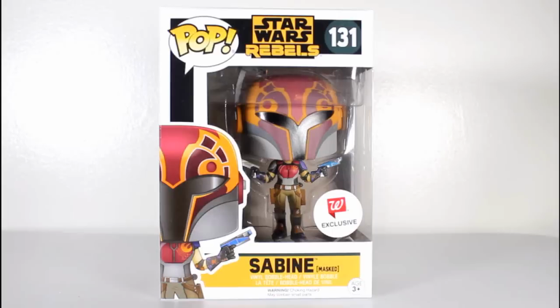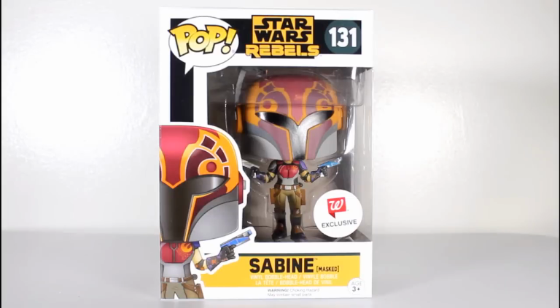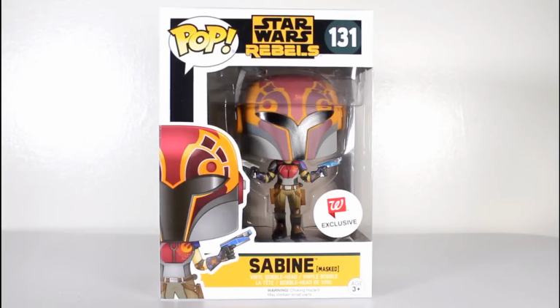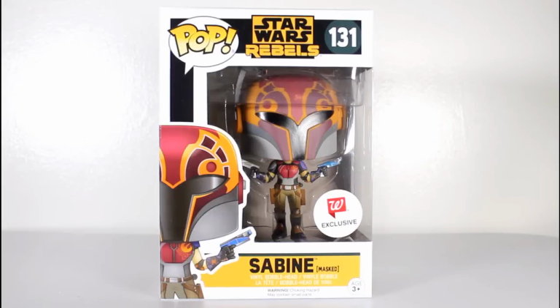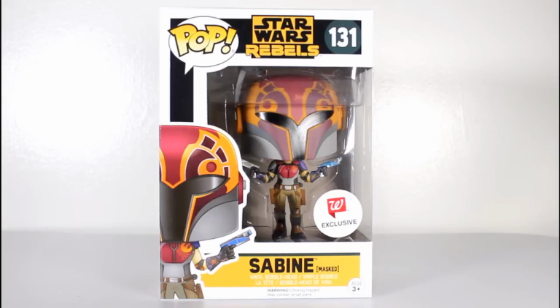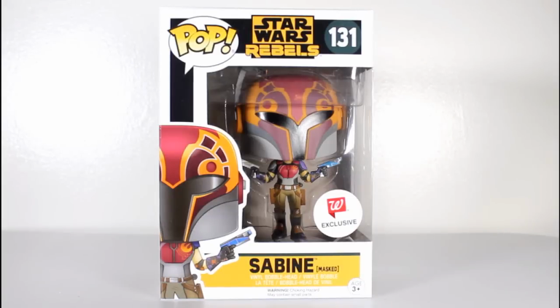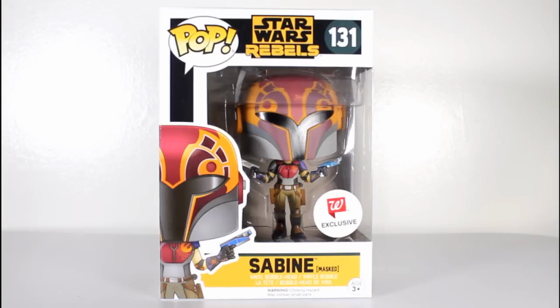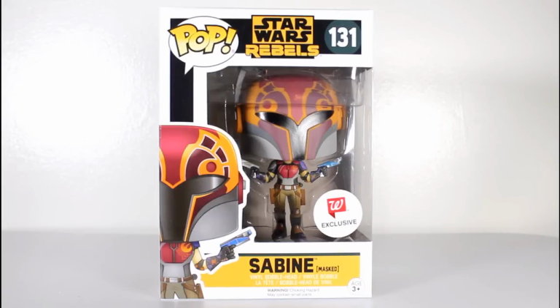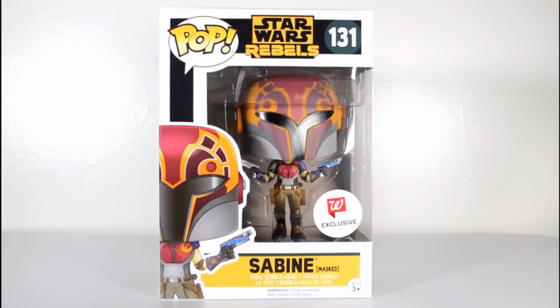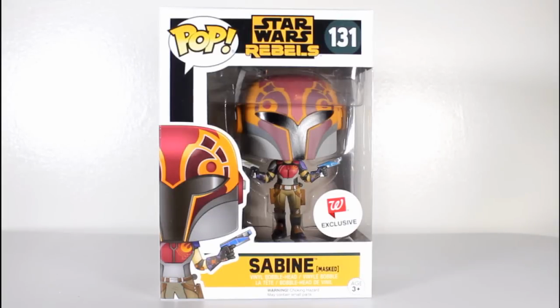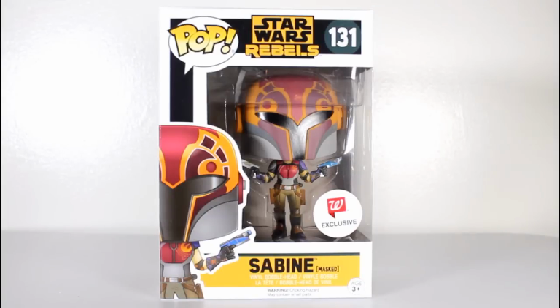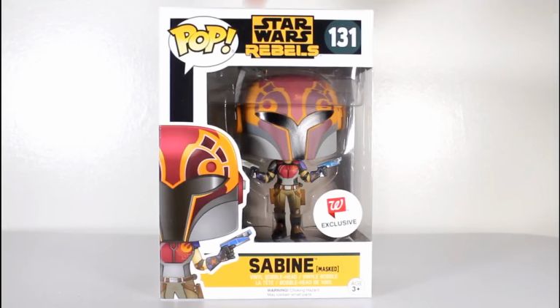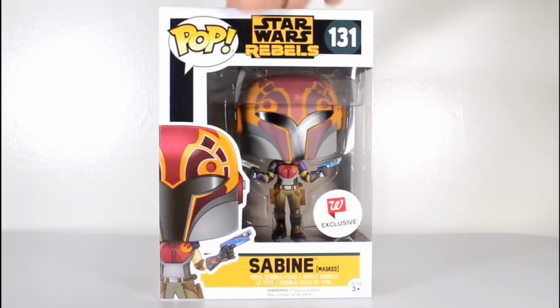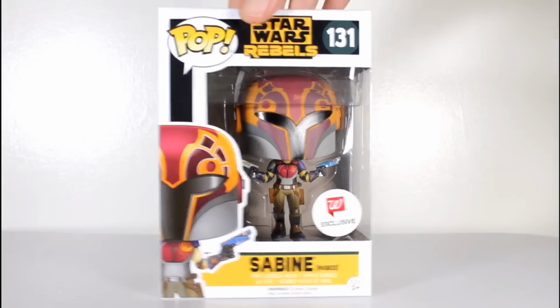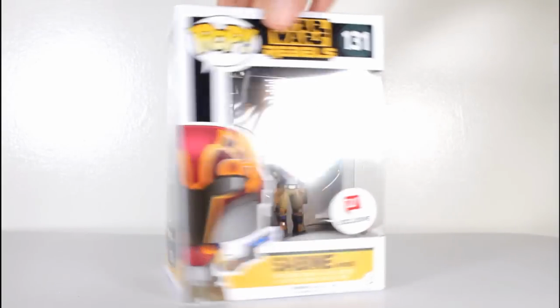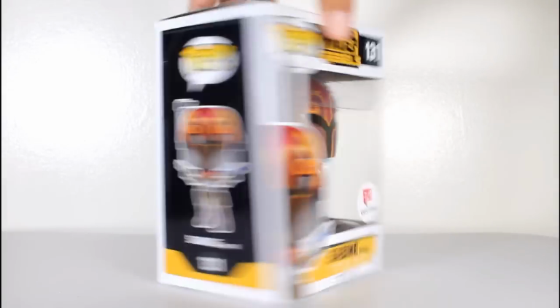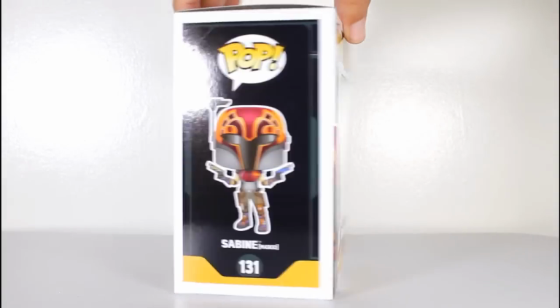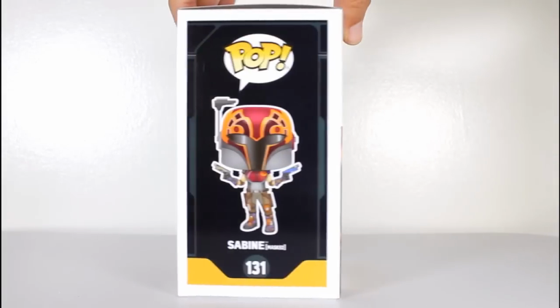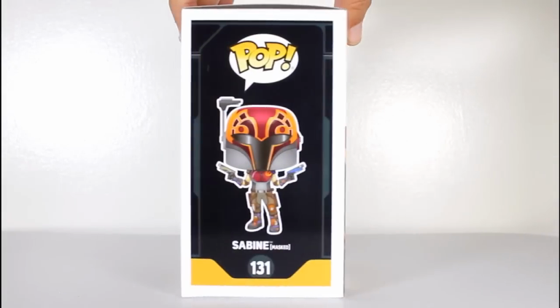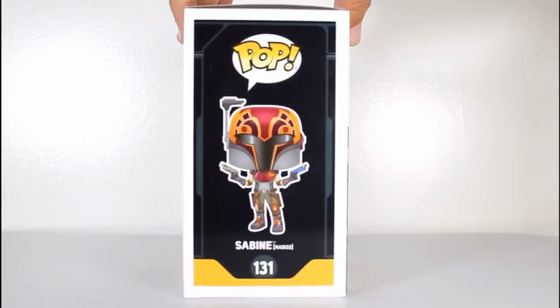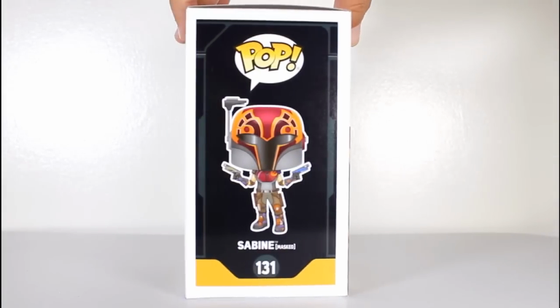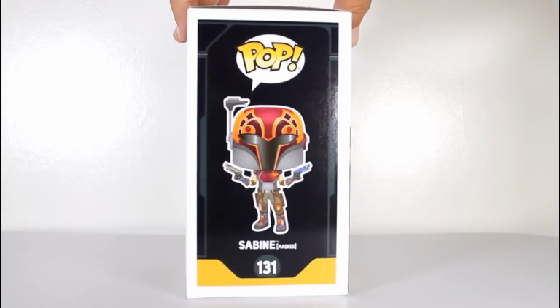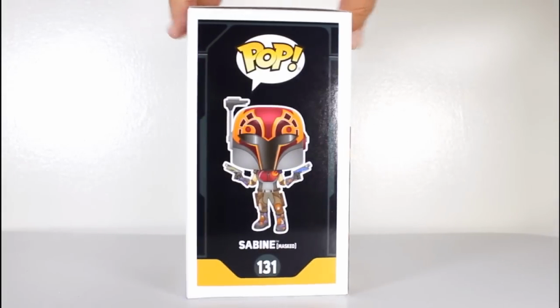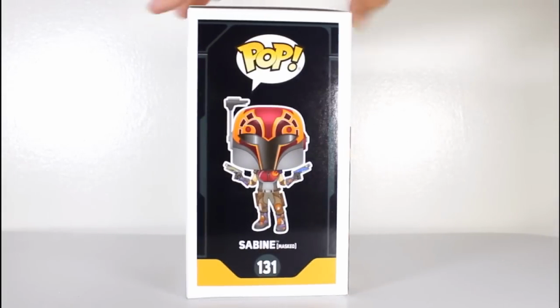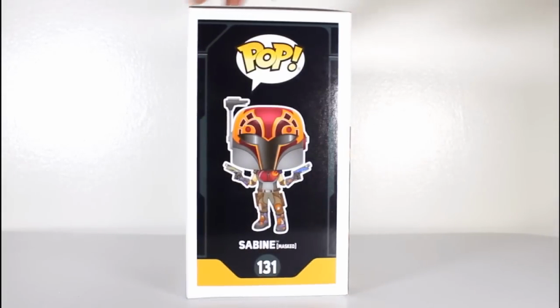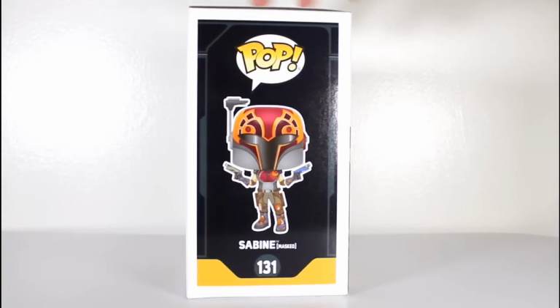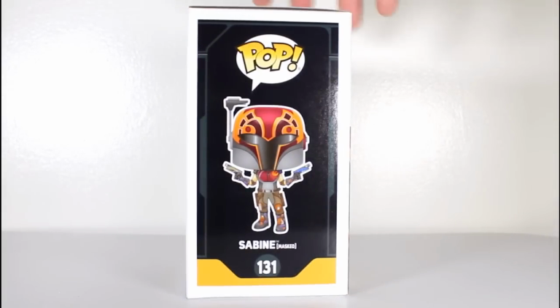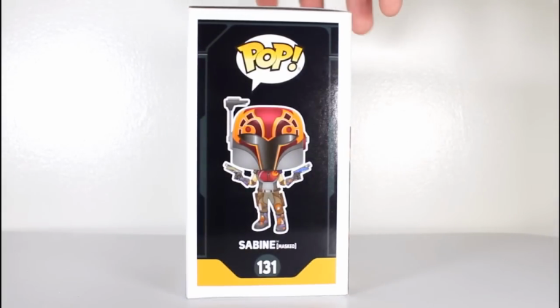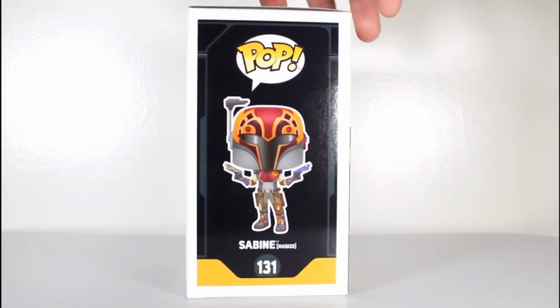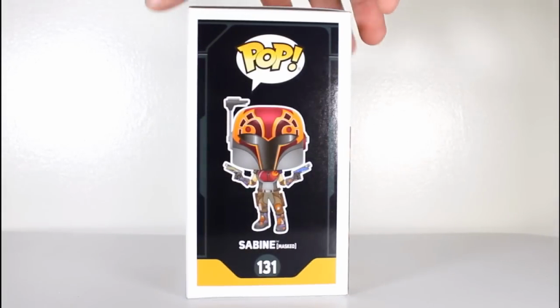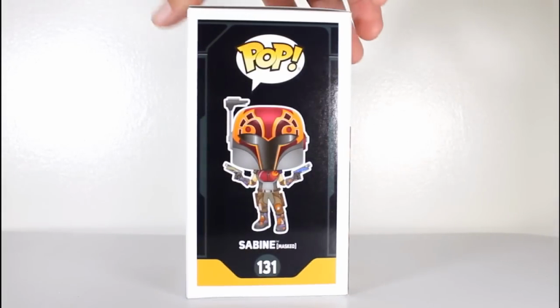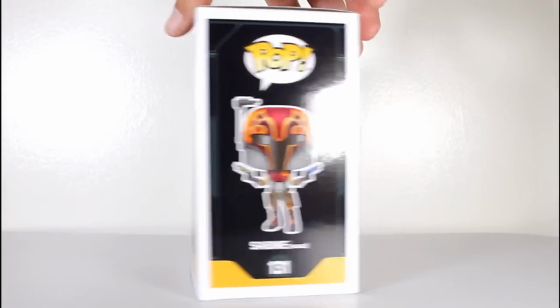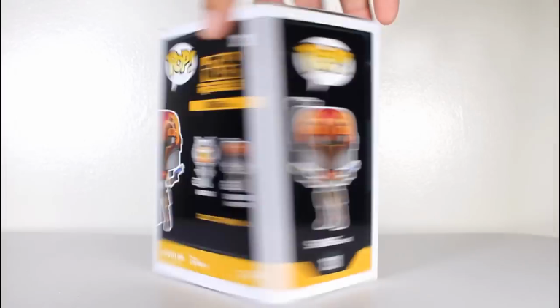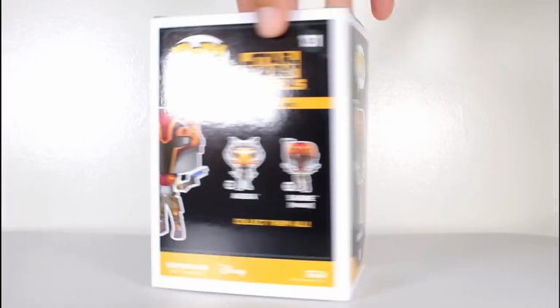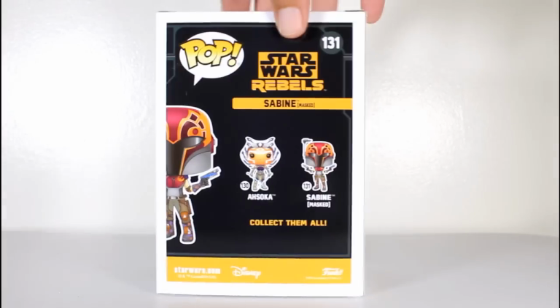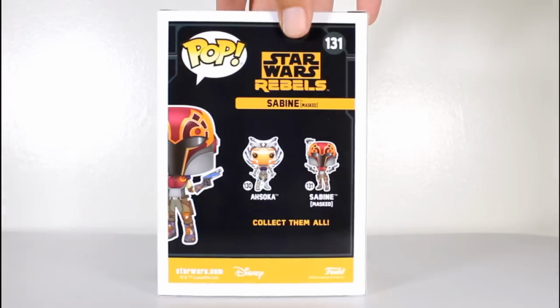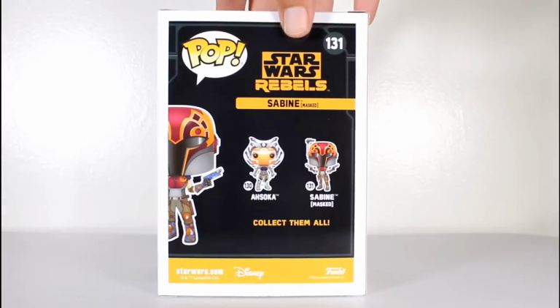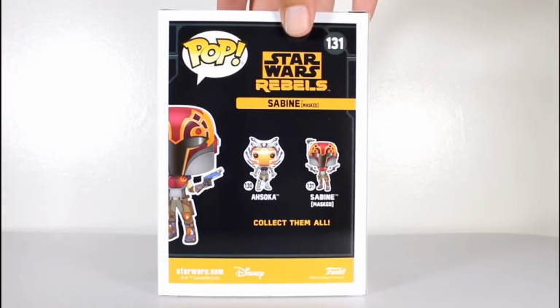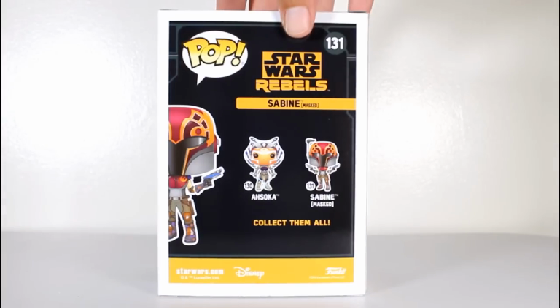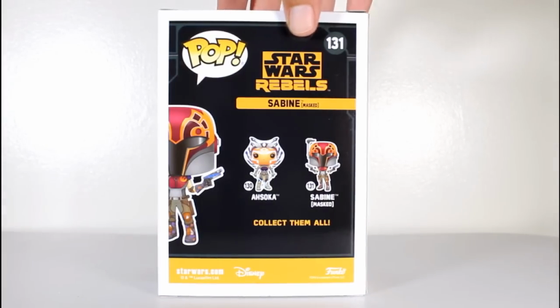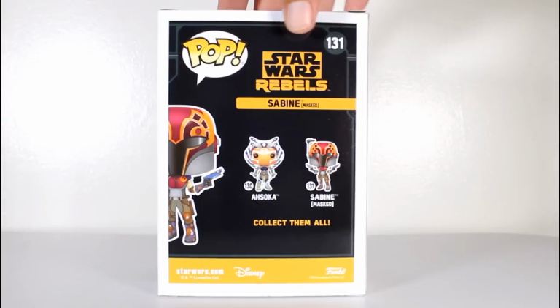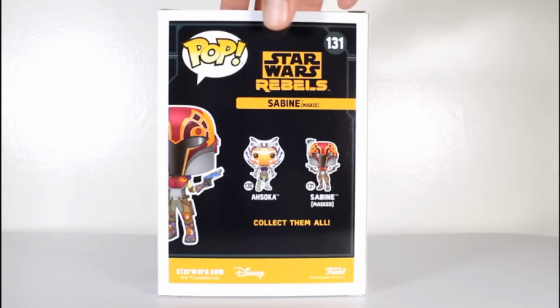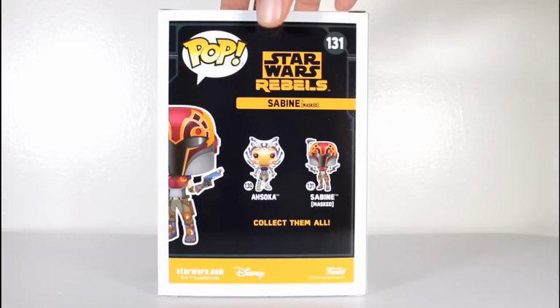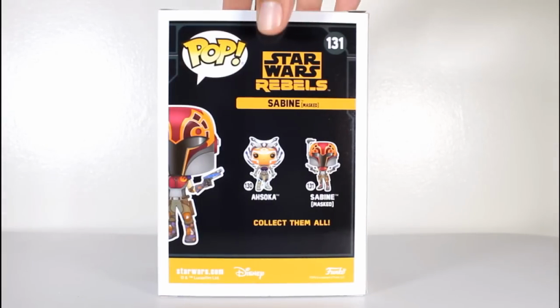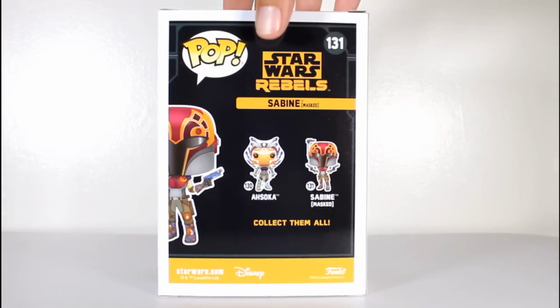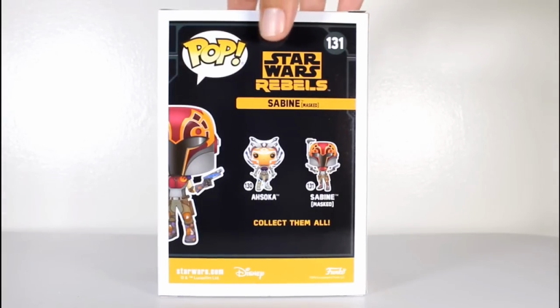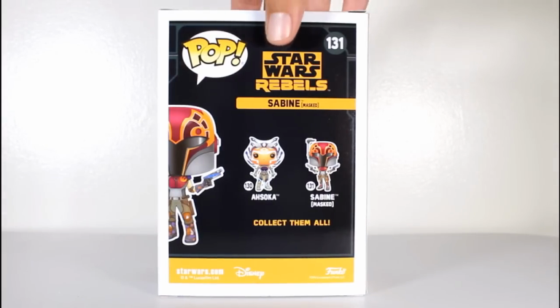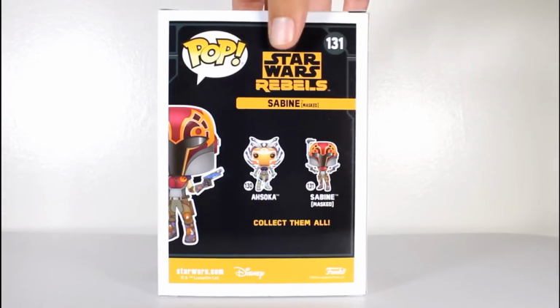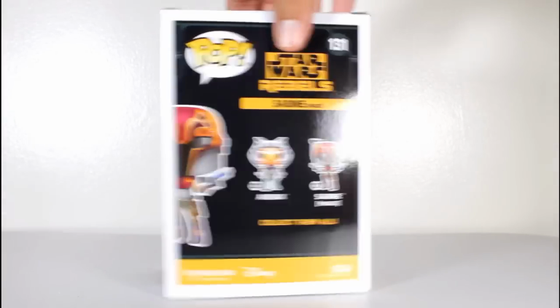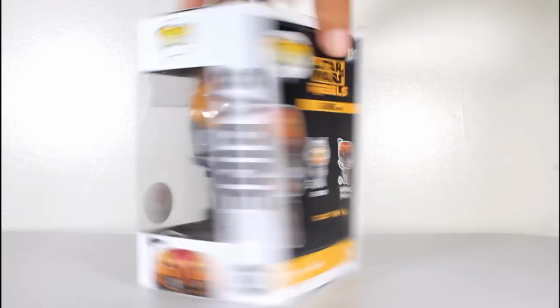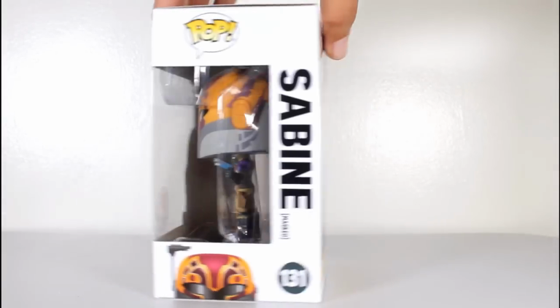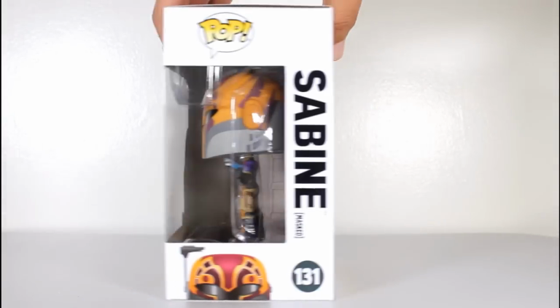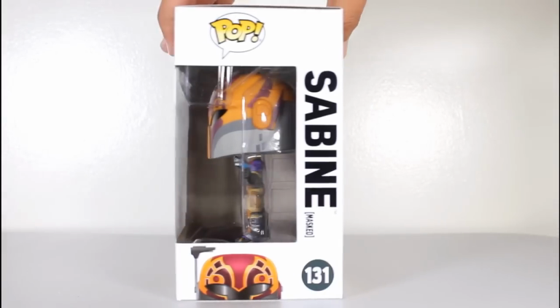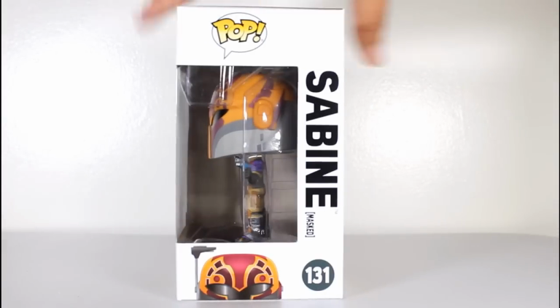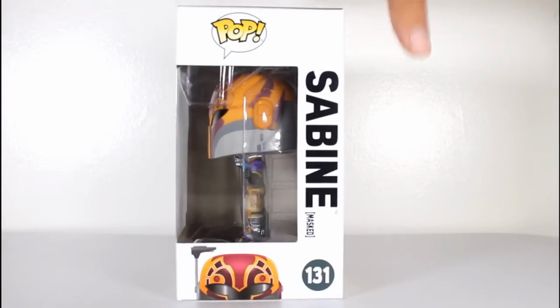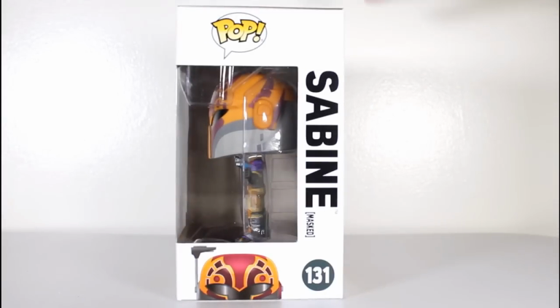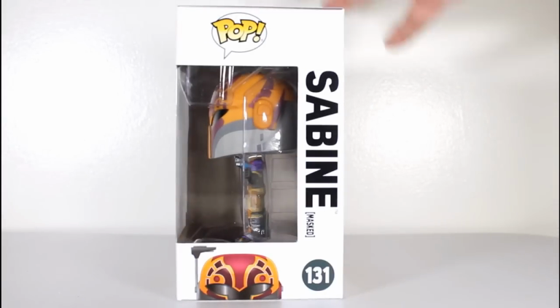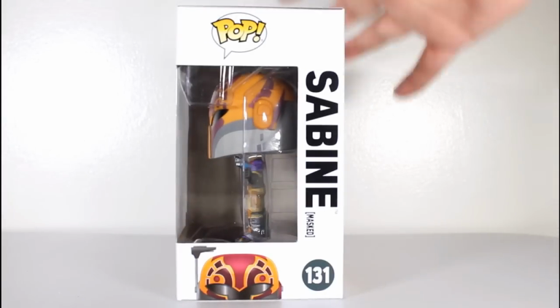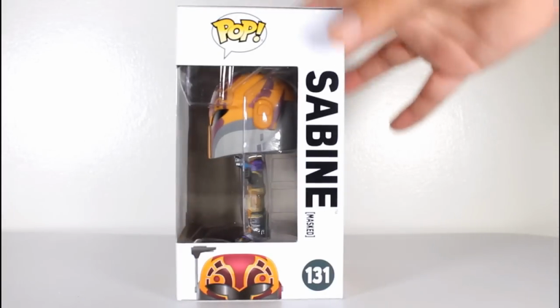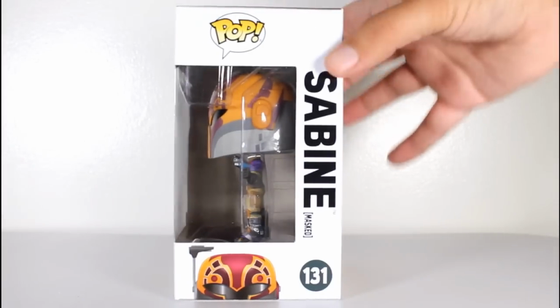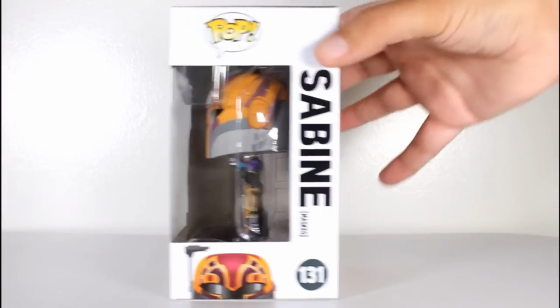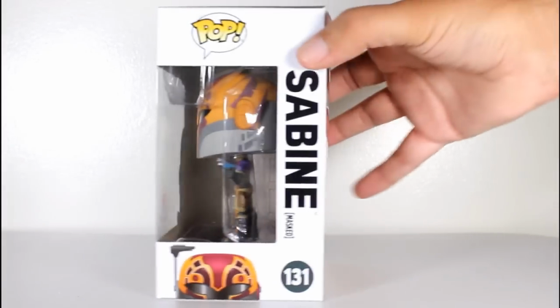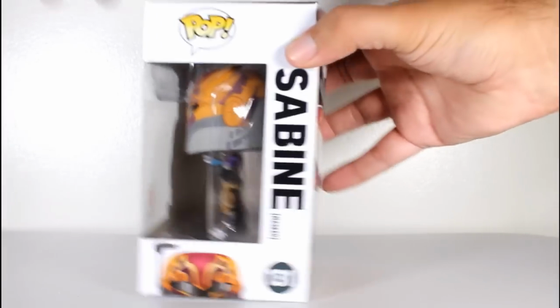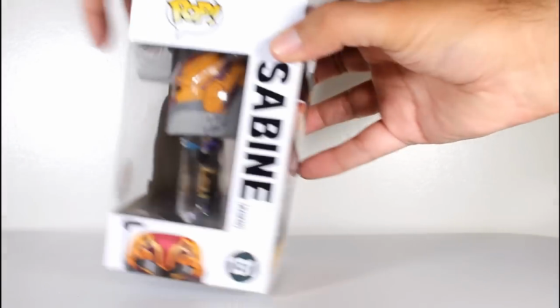Hey, this is John Carlos and I'm here with a look at the Walgreens exclusive Funko Pop of Masked Sabine from Rebels.